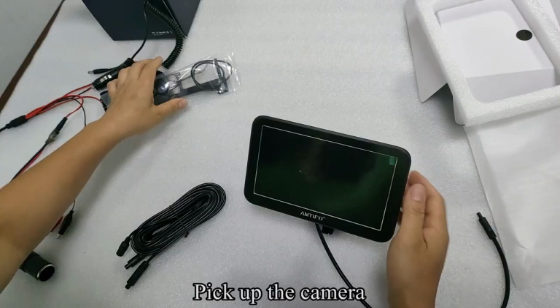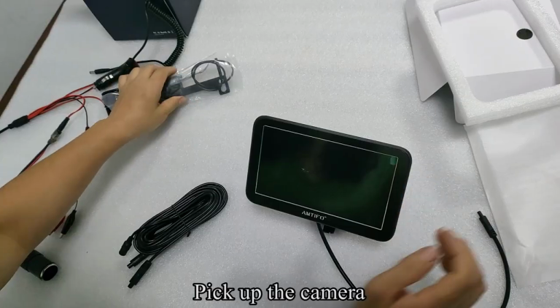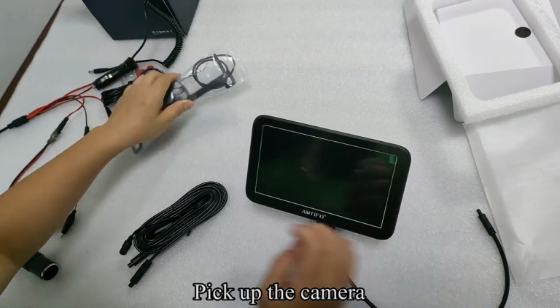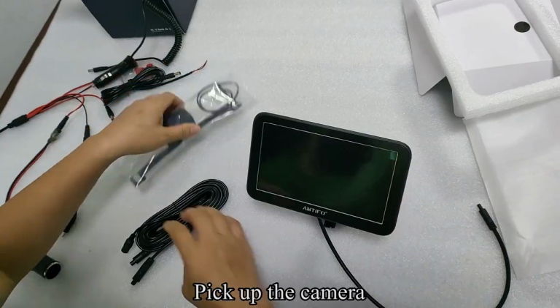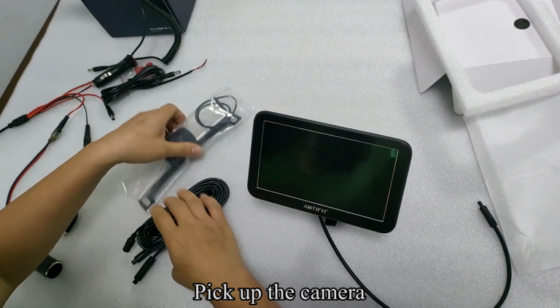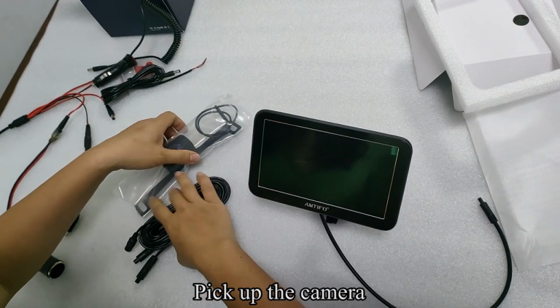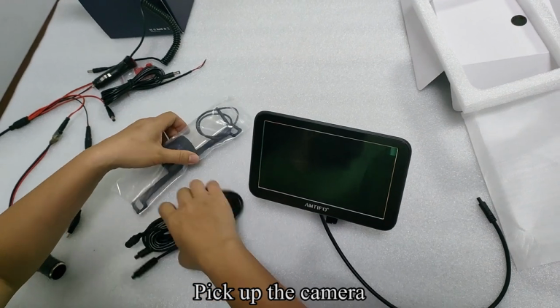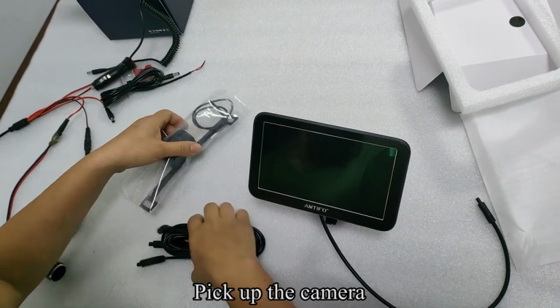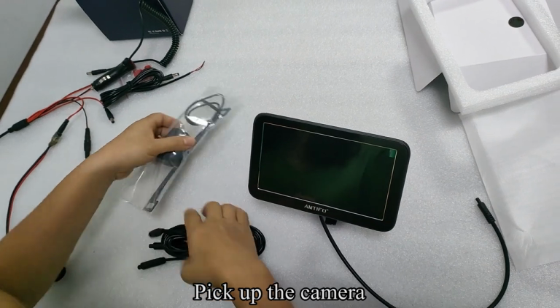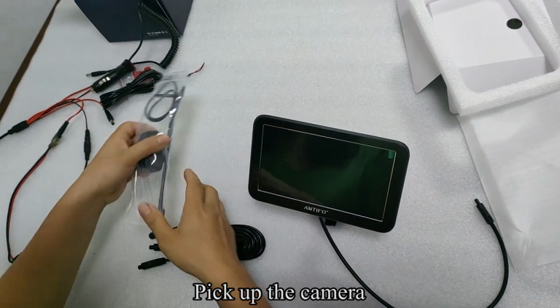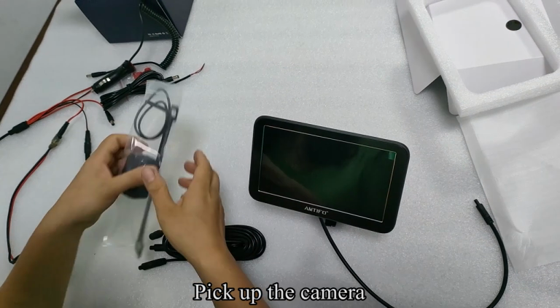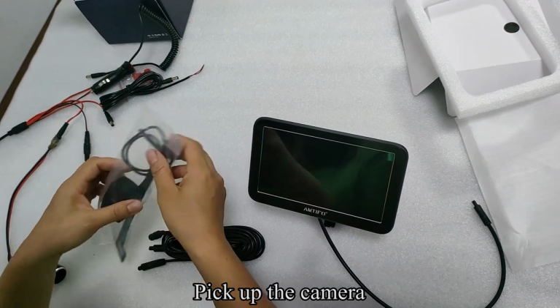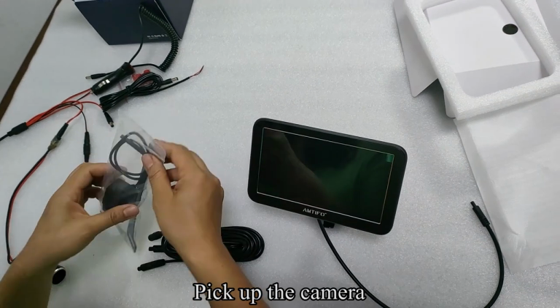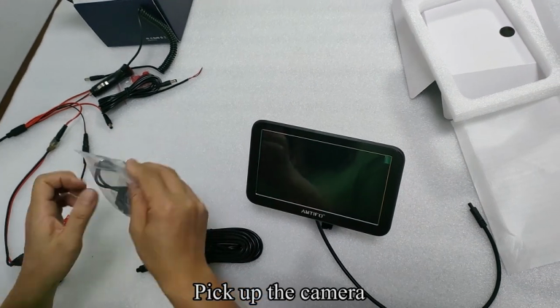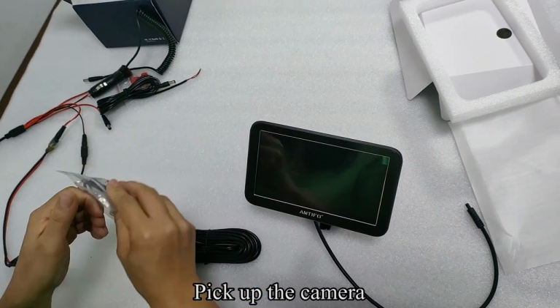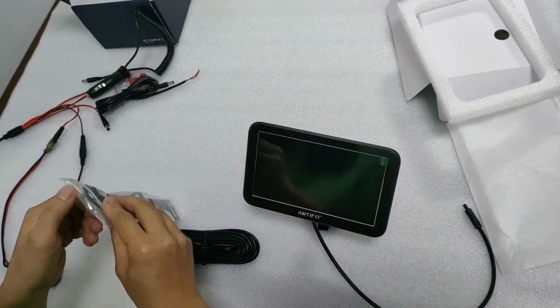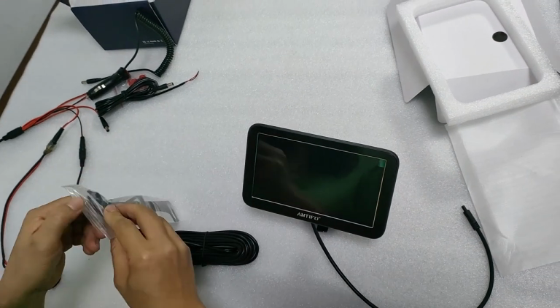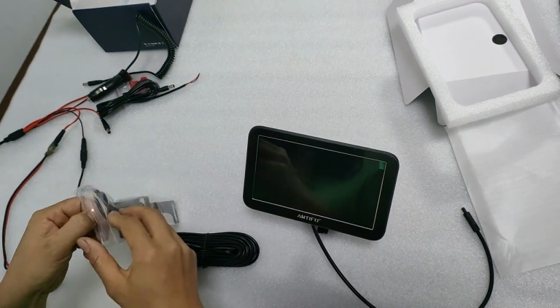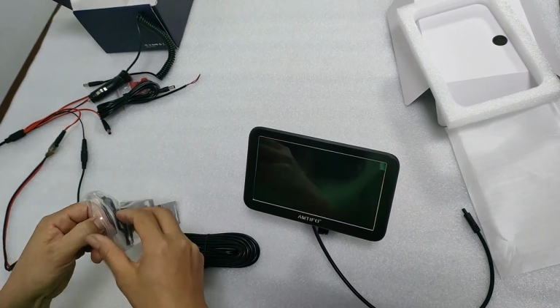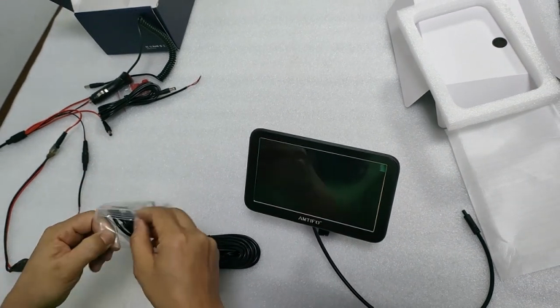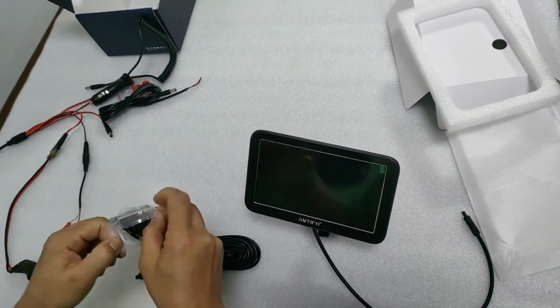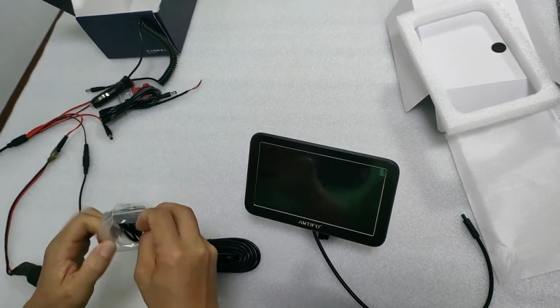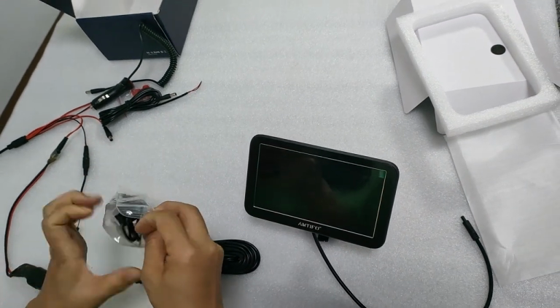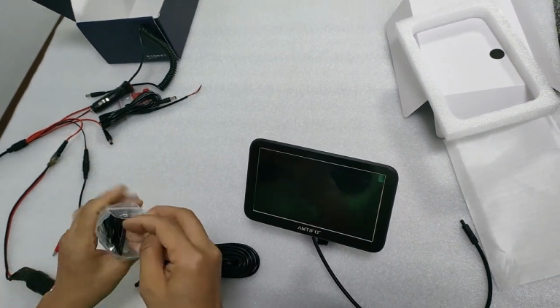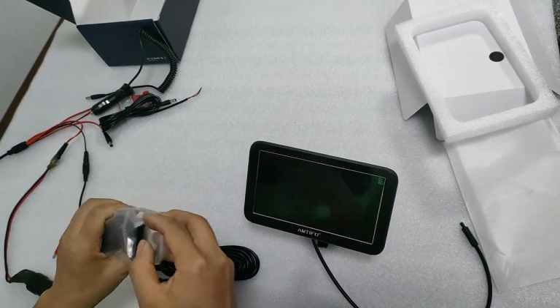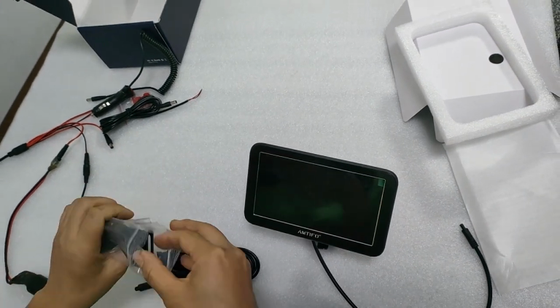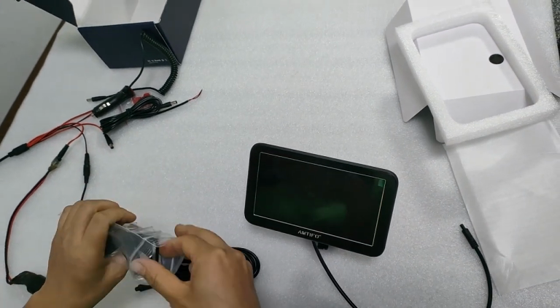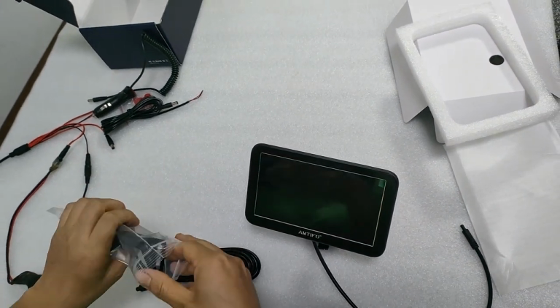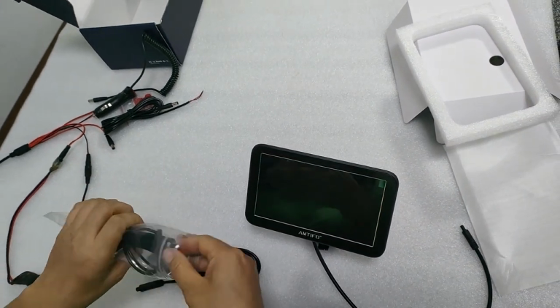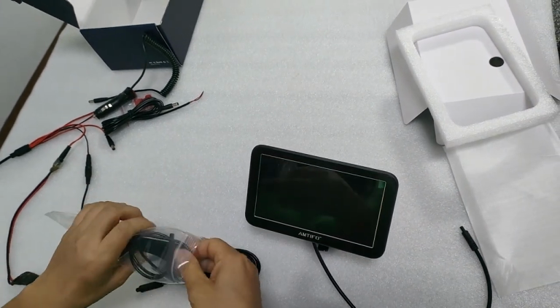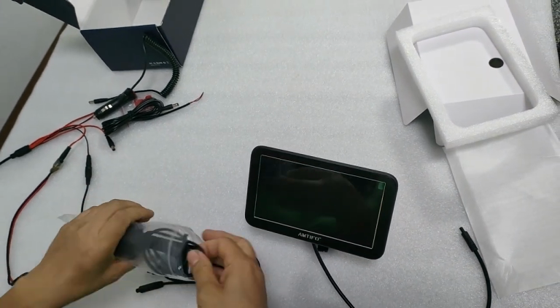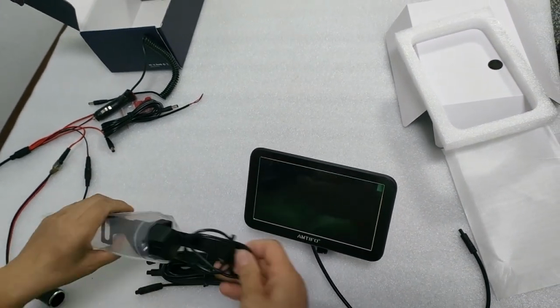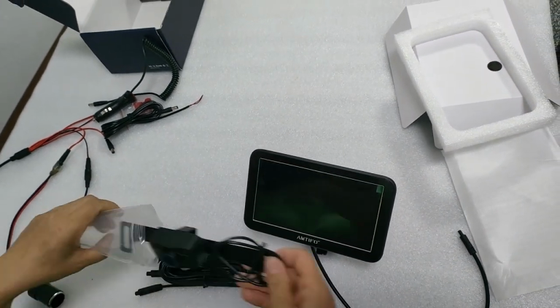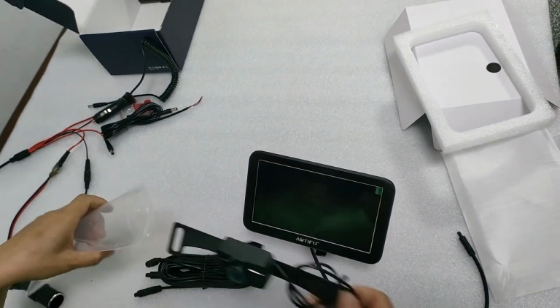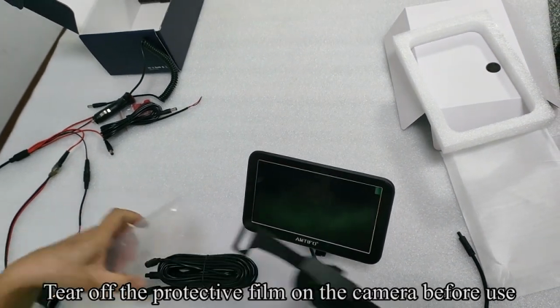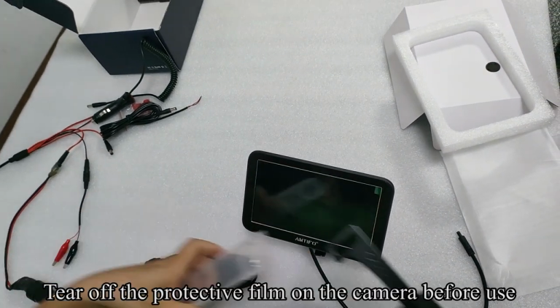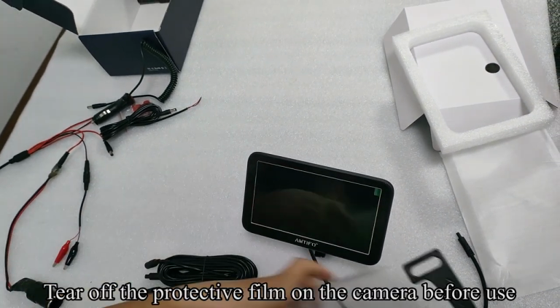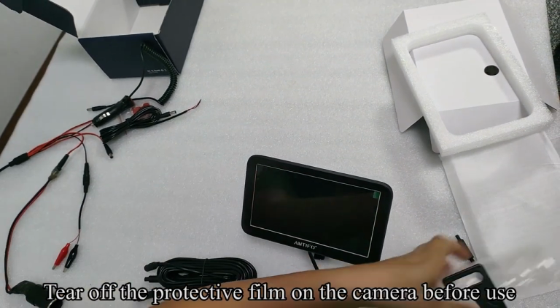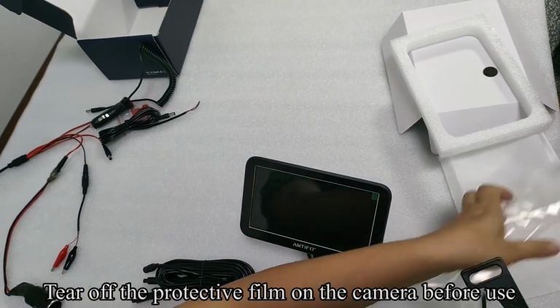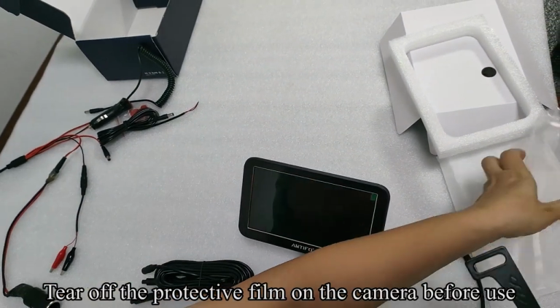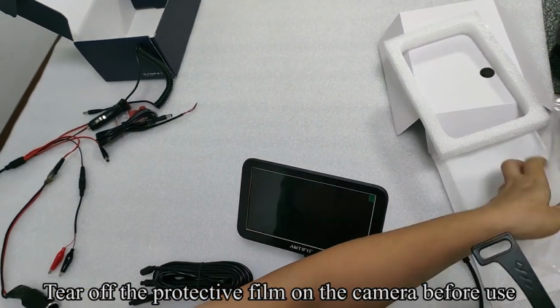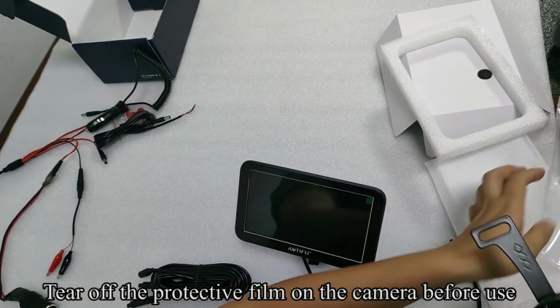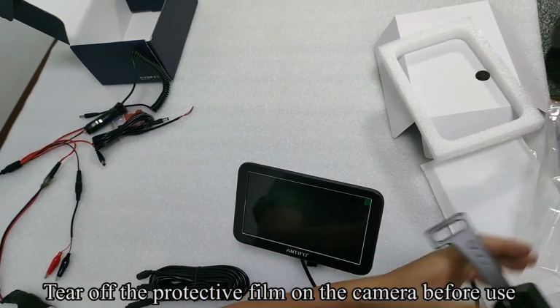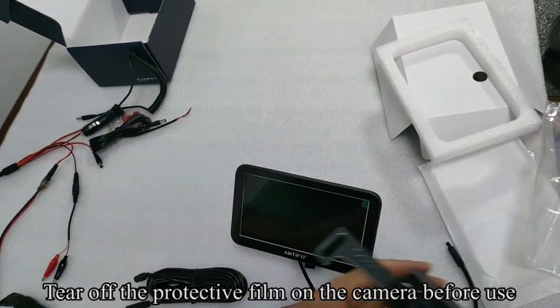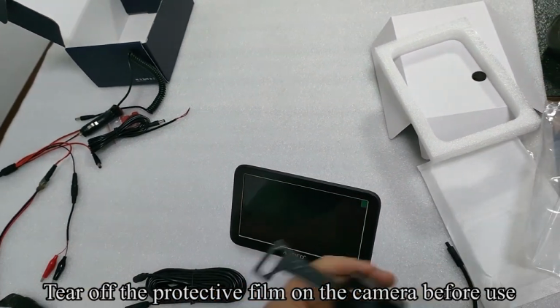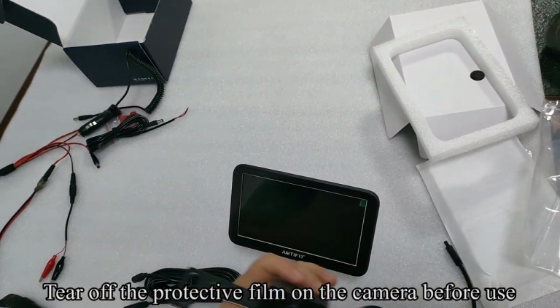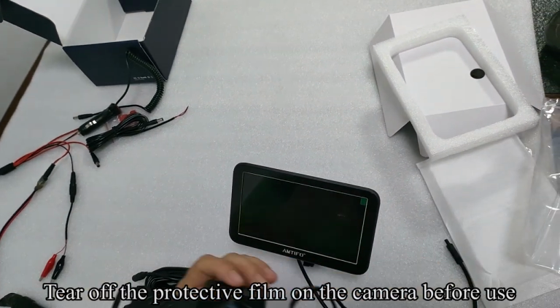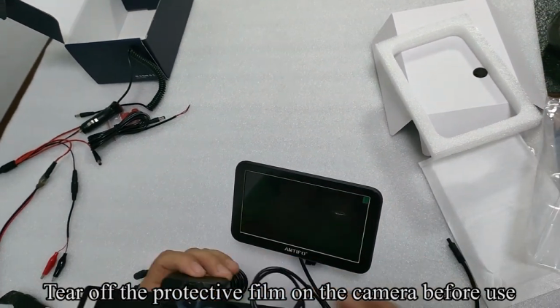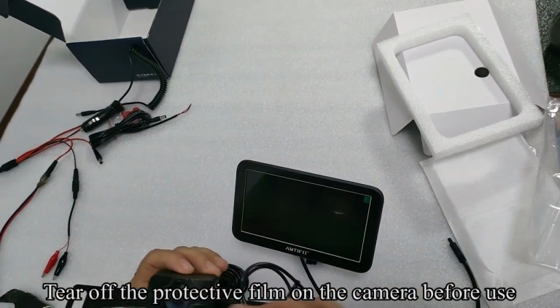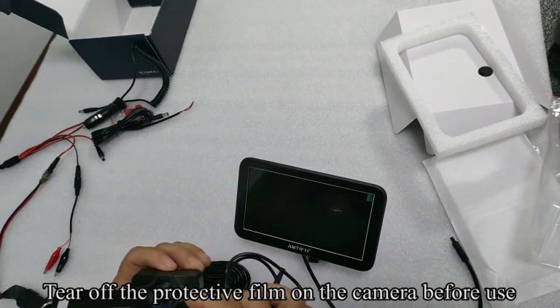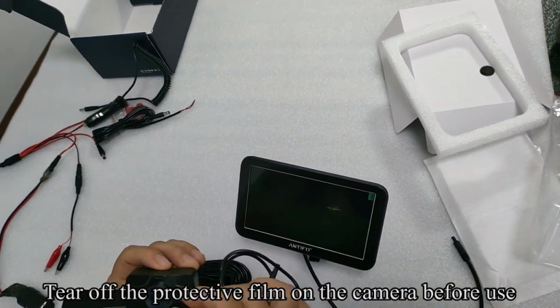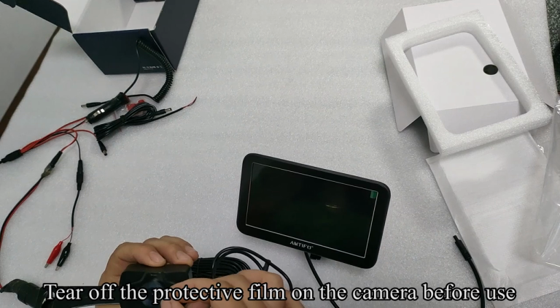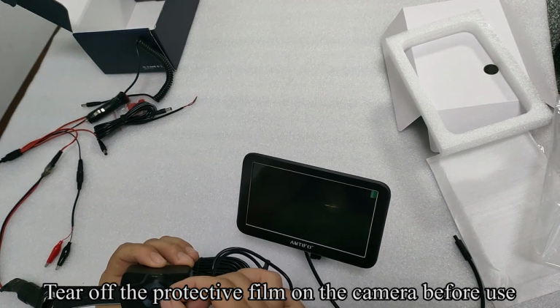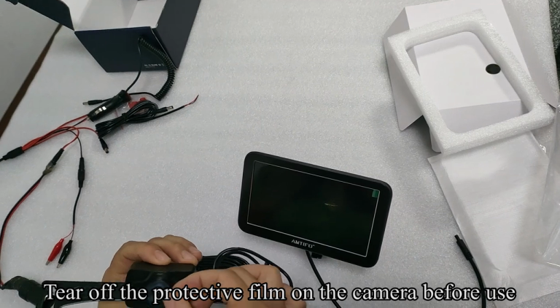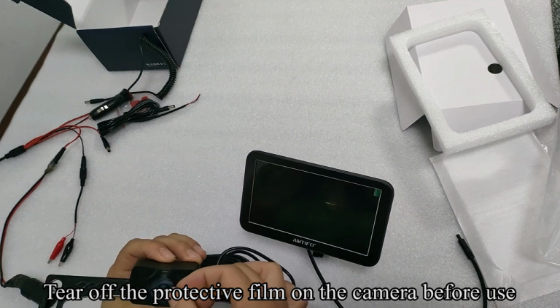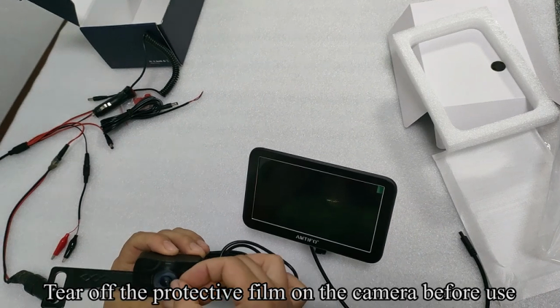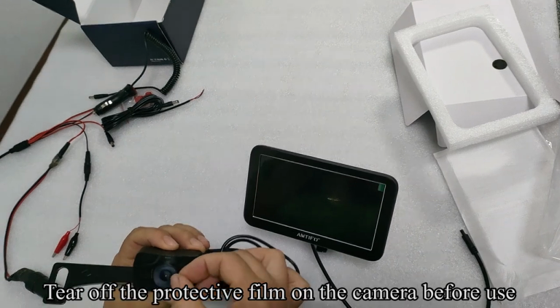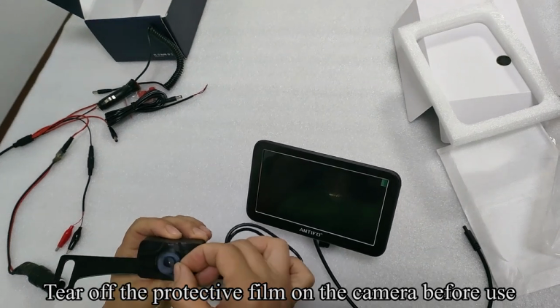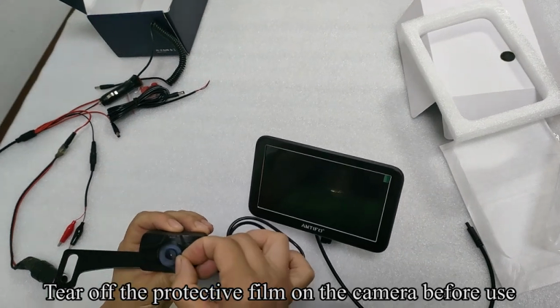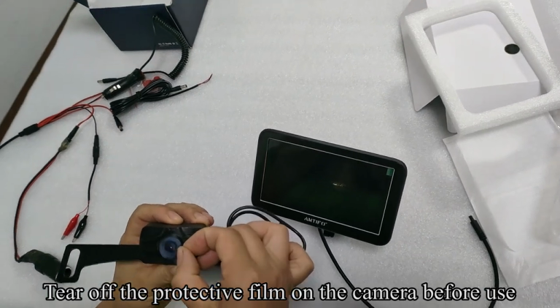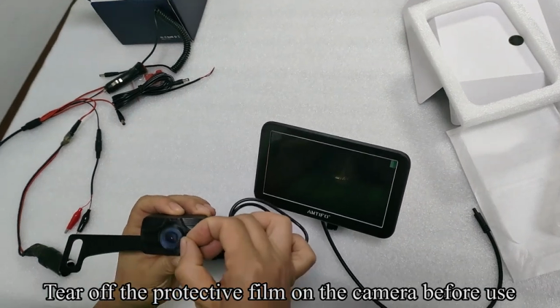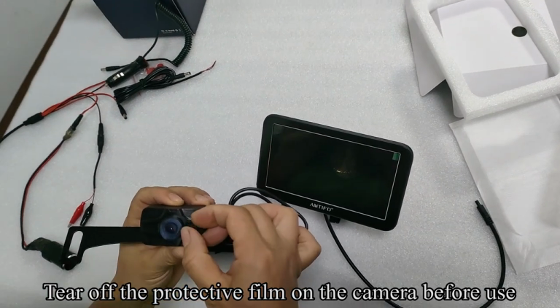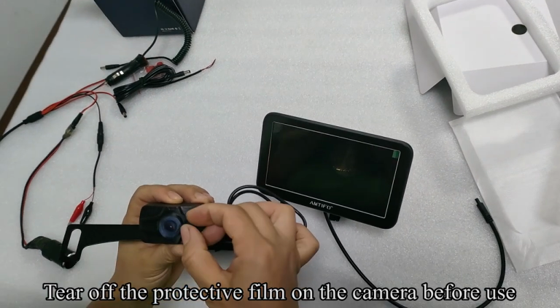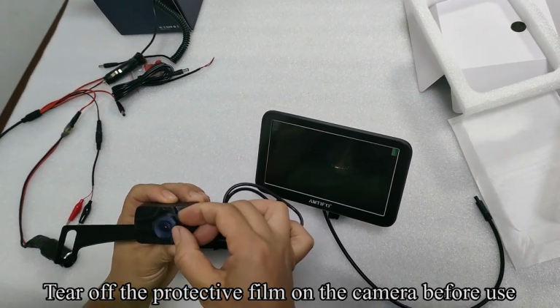Pick up the camera. Tear off the protective film on the camera before use.